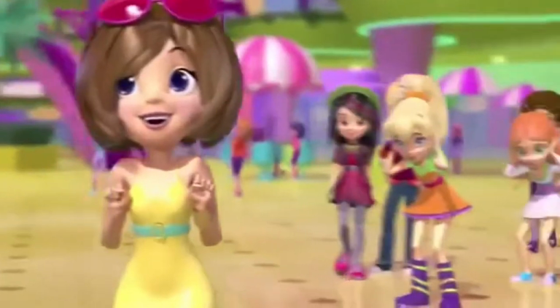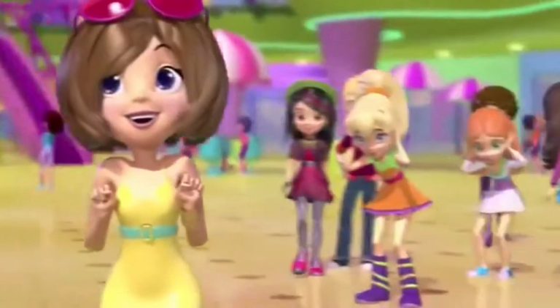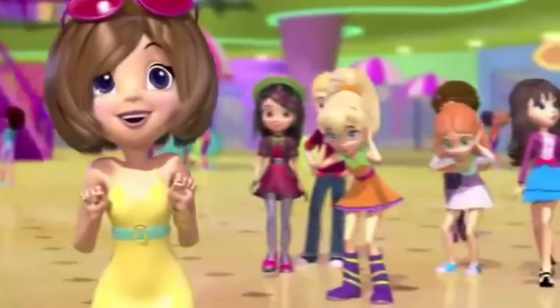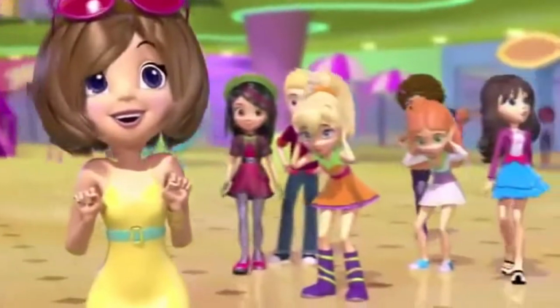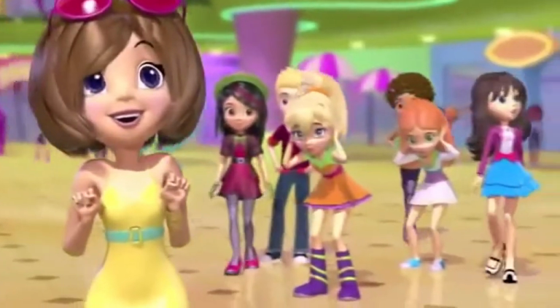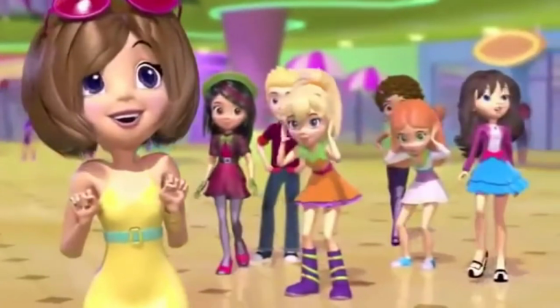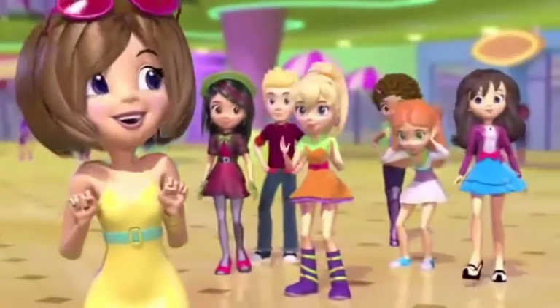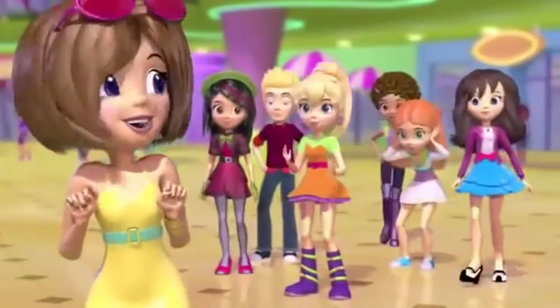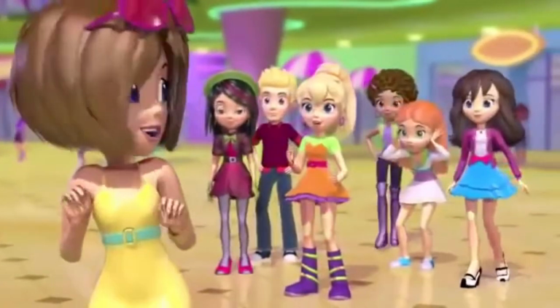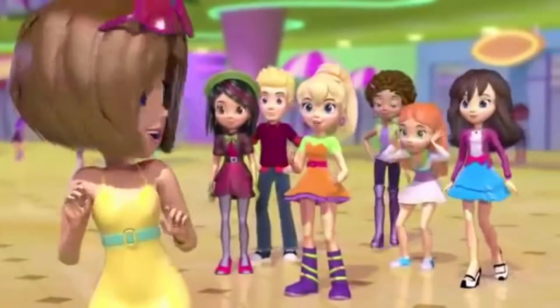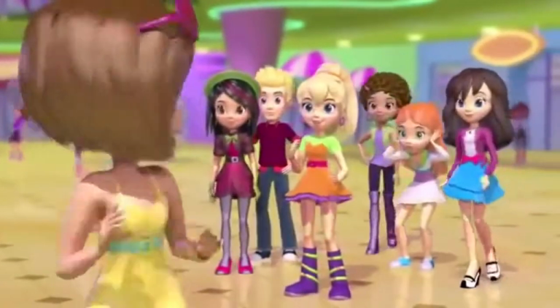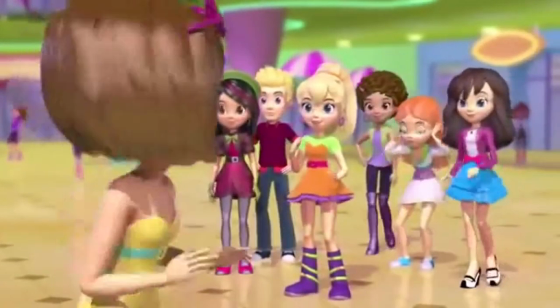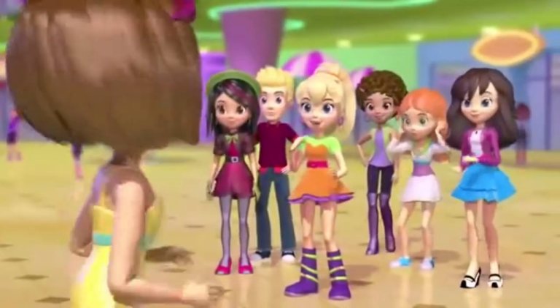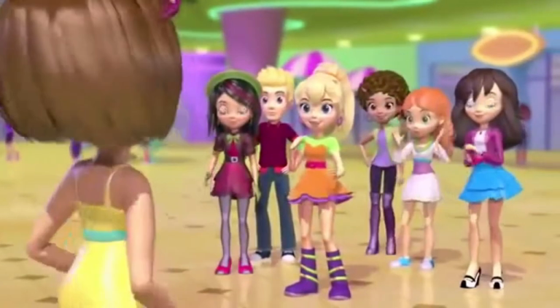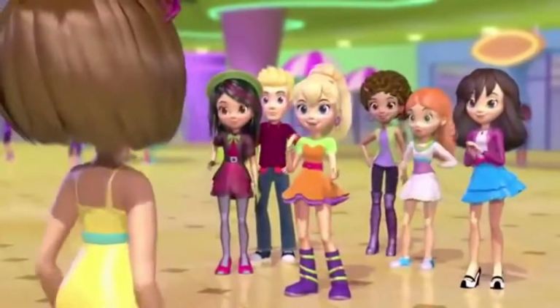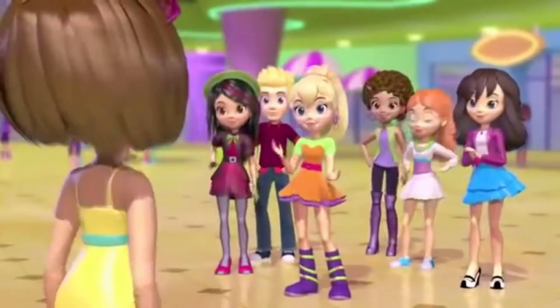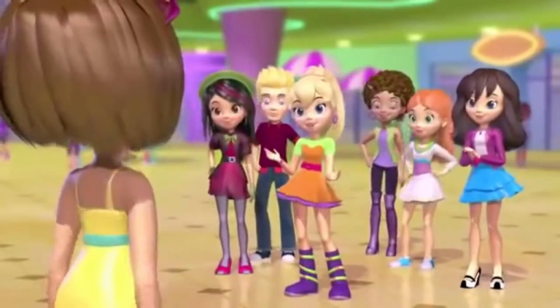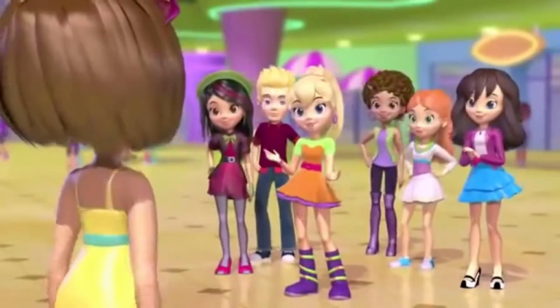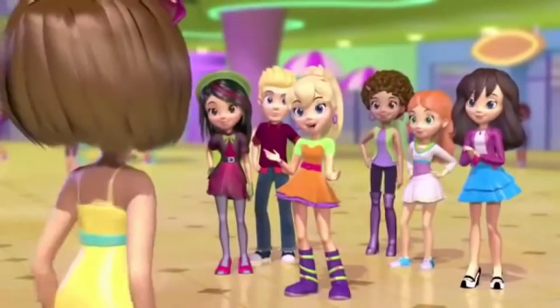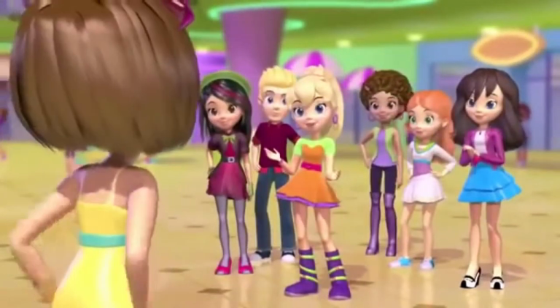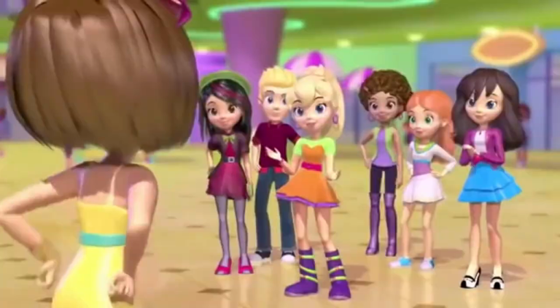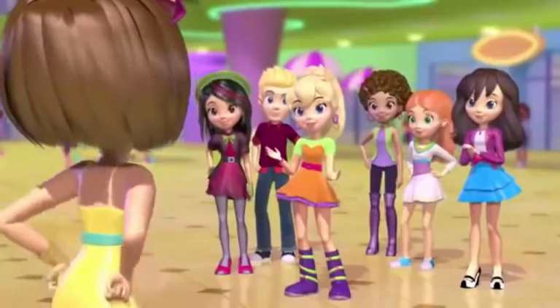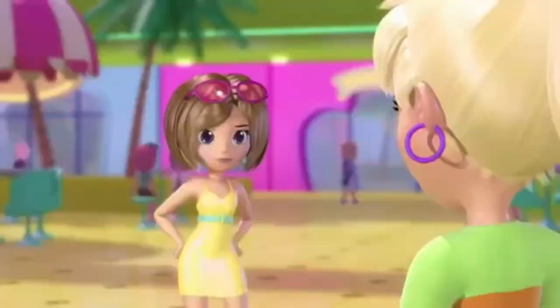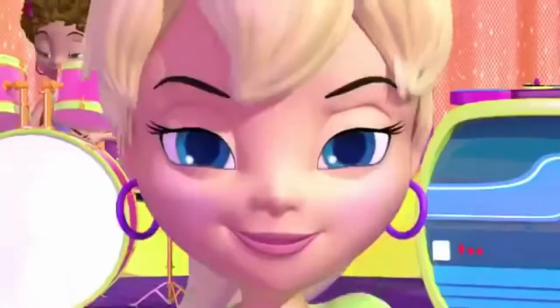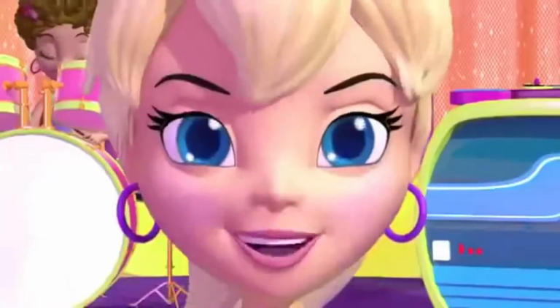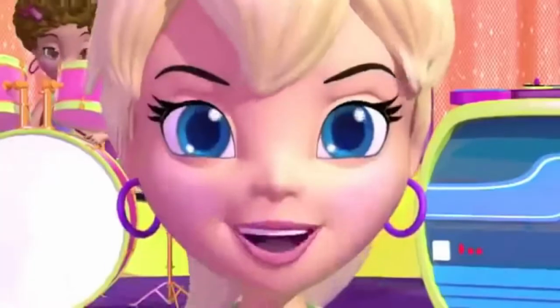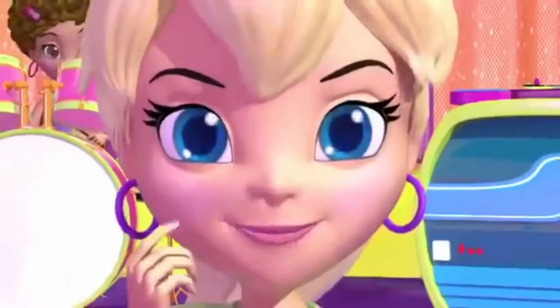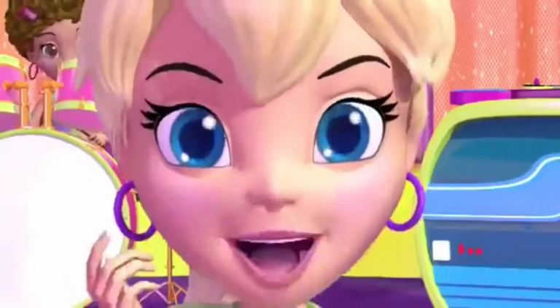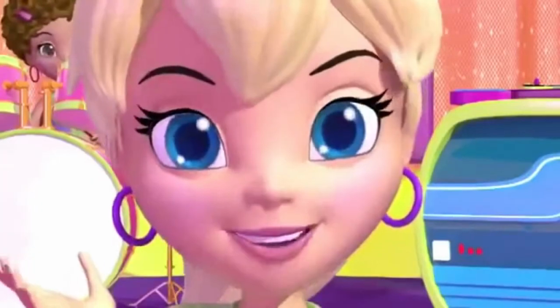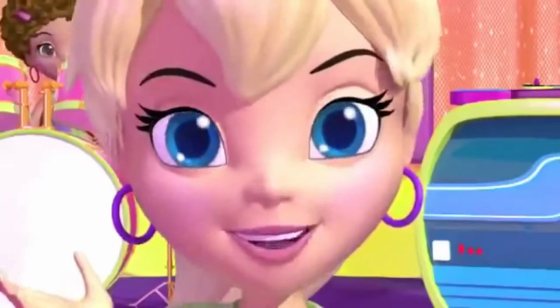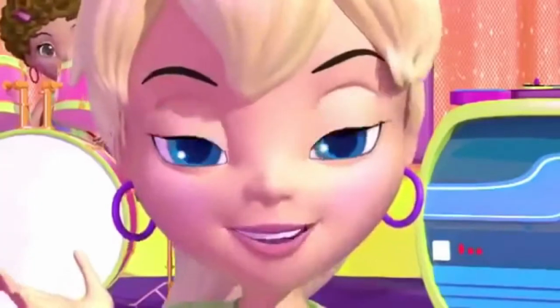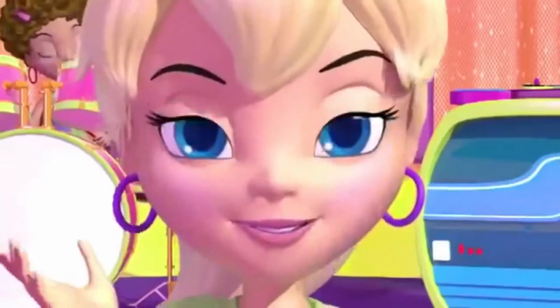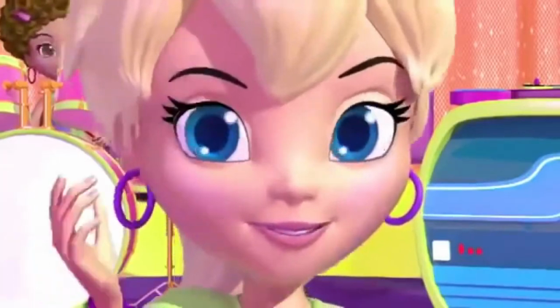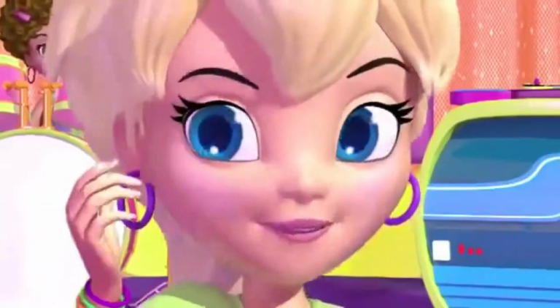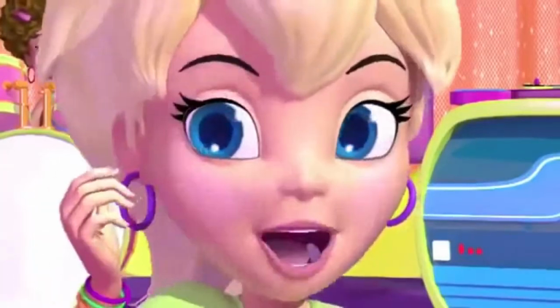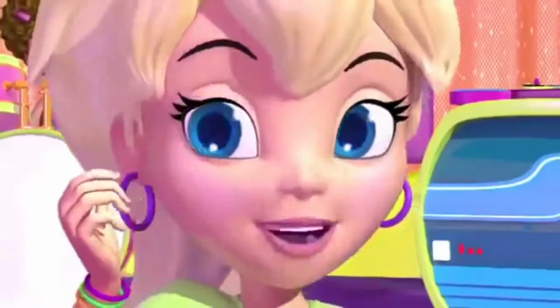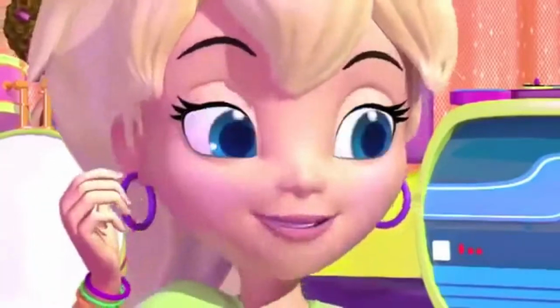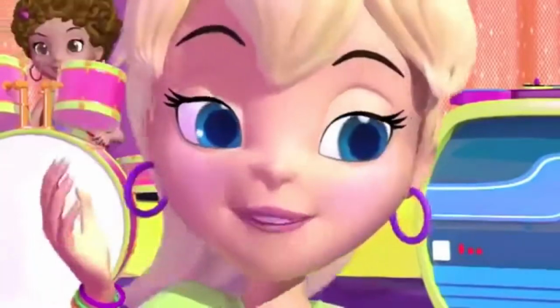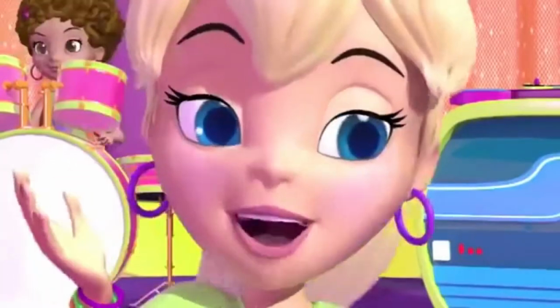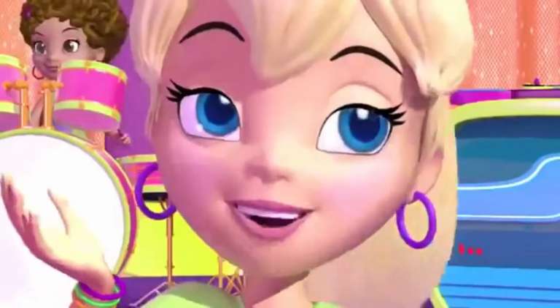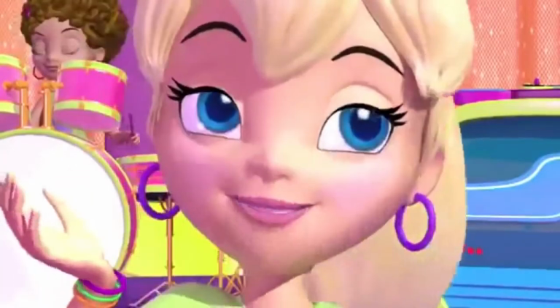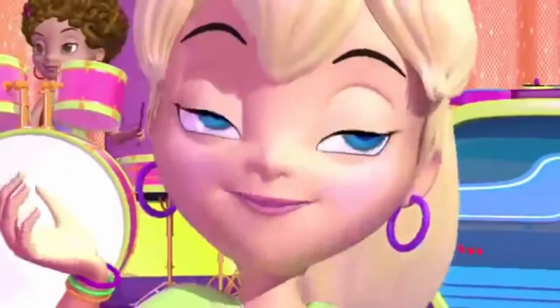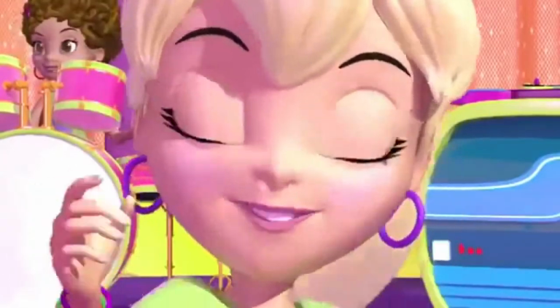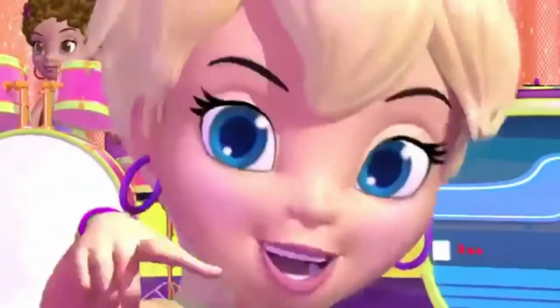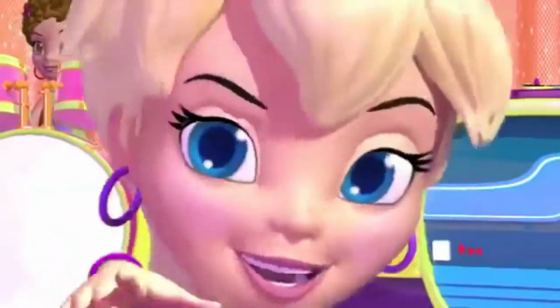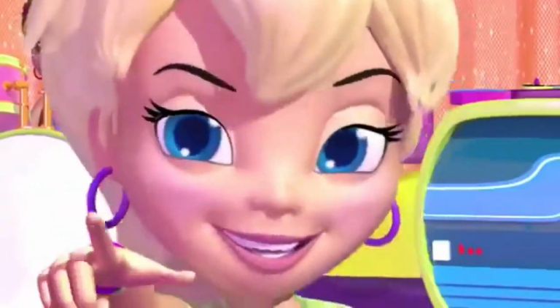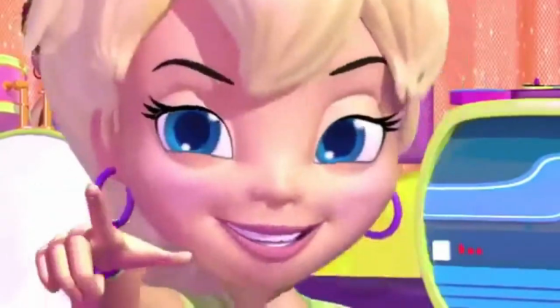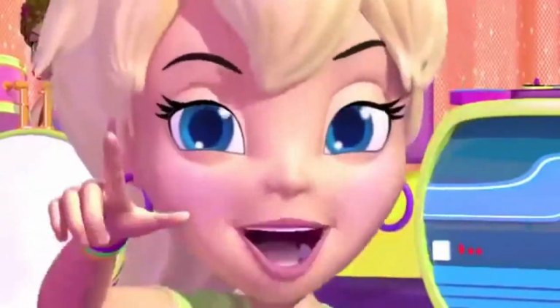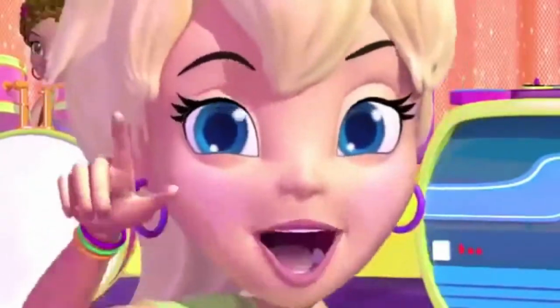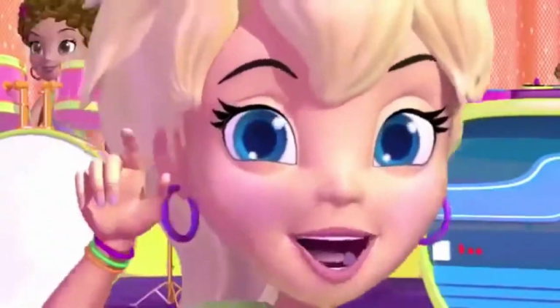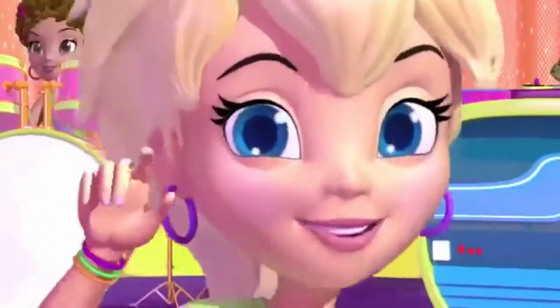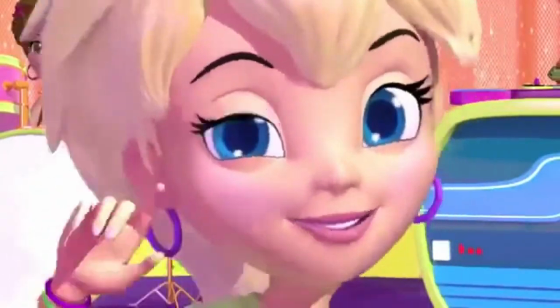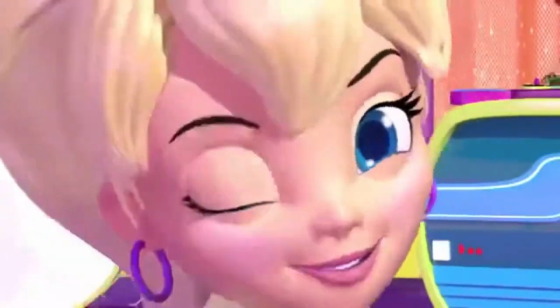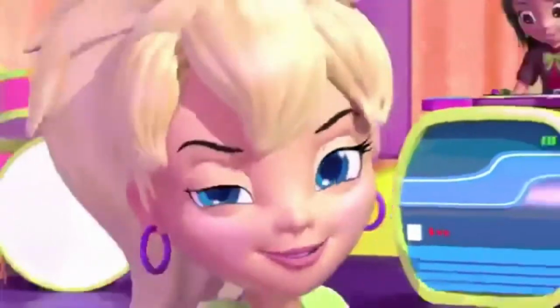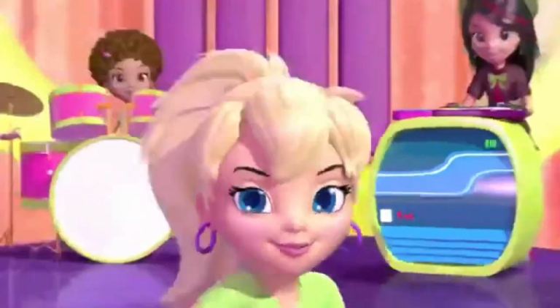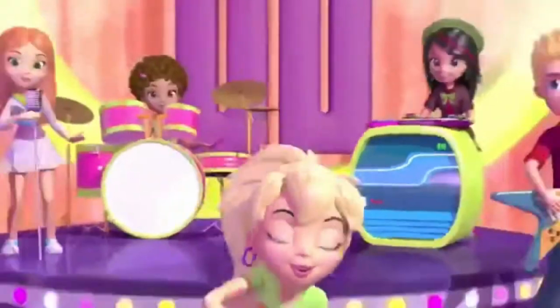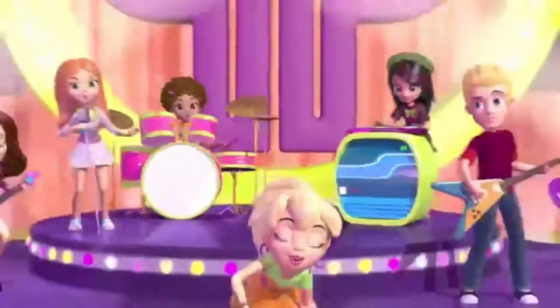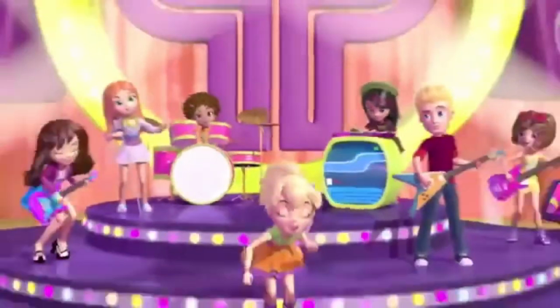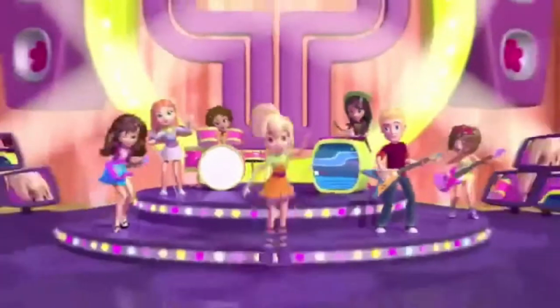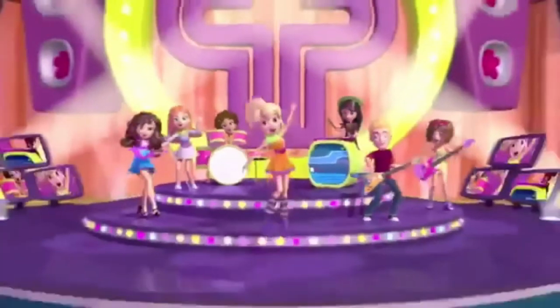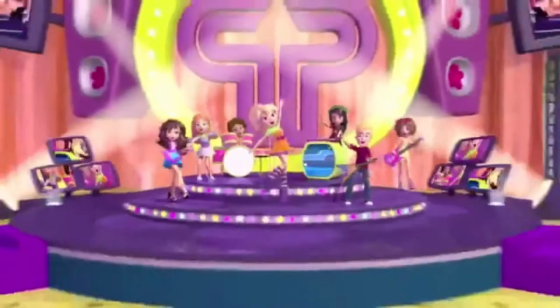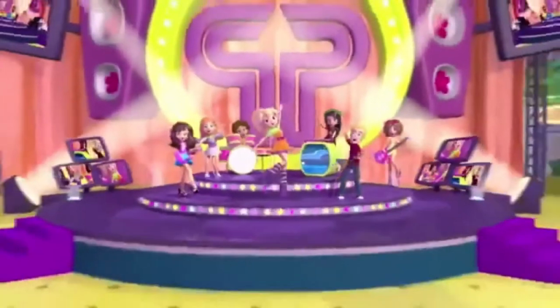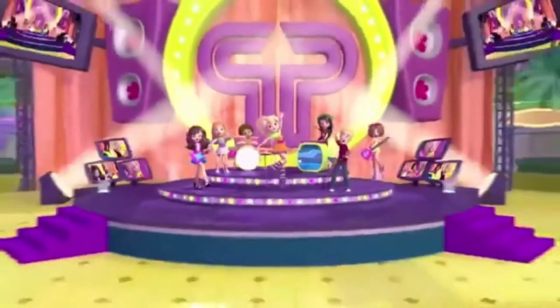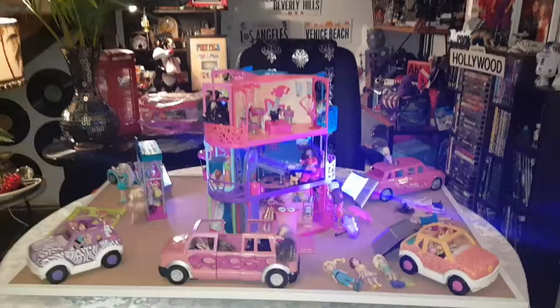Took the words right out of my mouth. Today's mission: find the fun, polystyle. Turn it up!